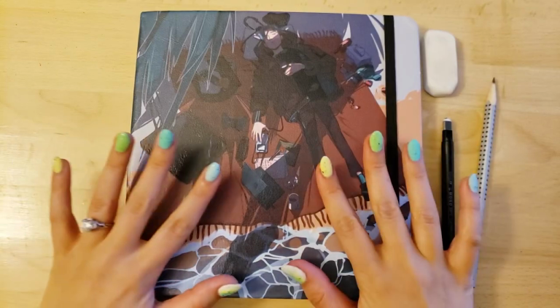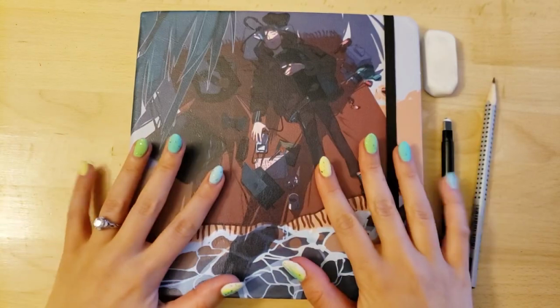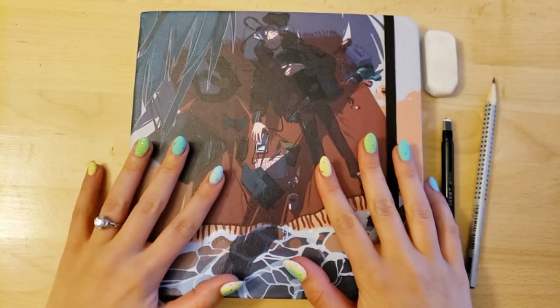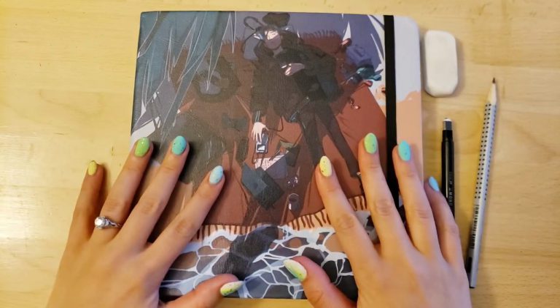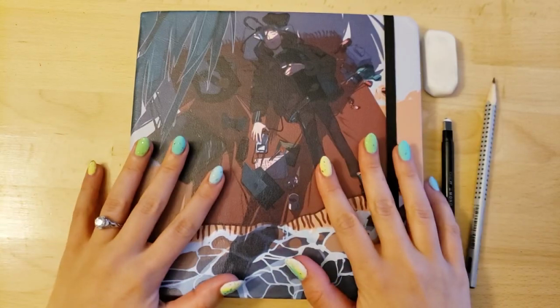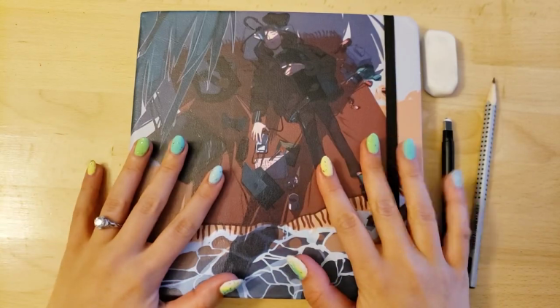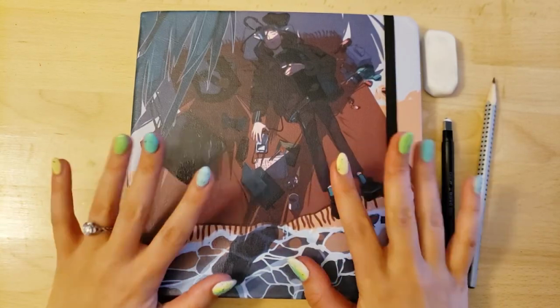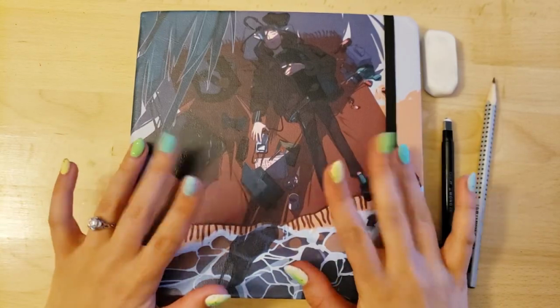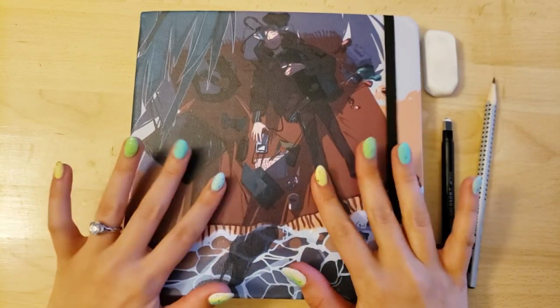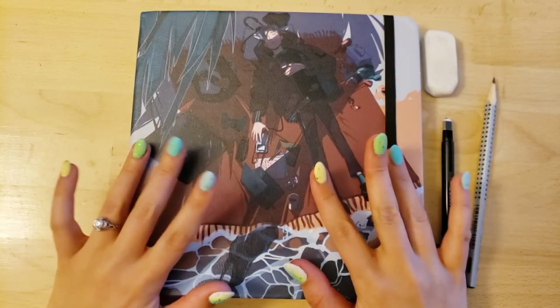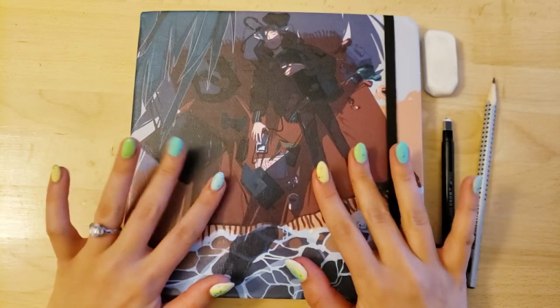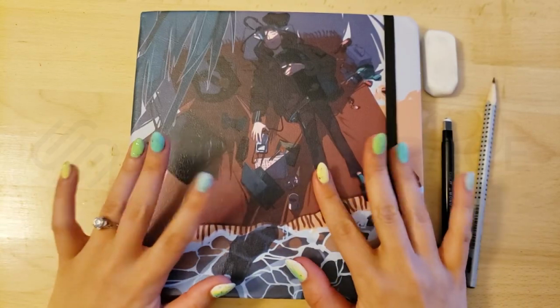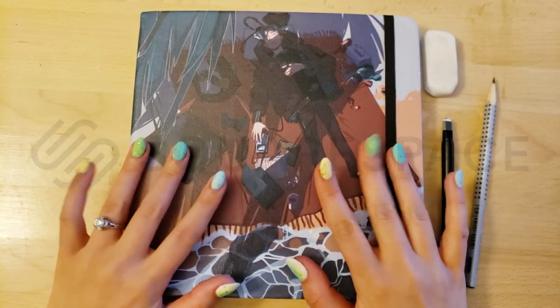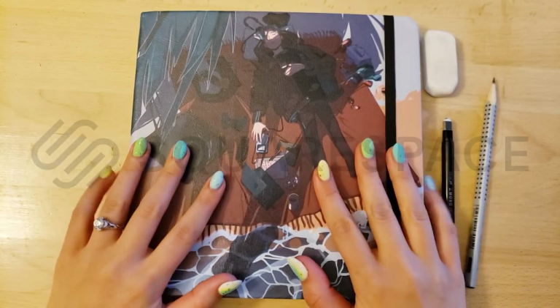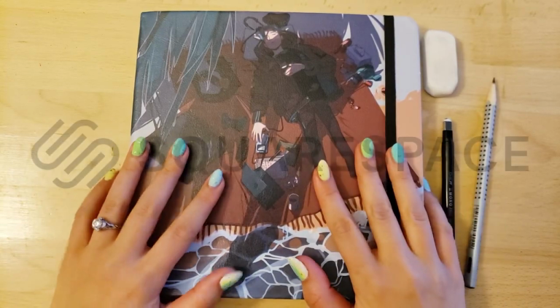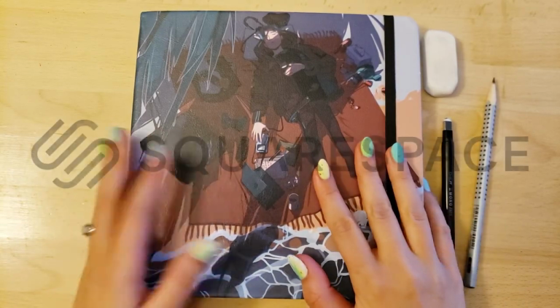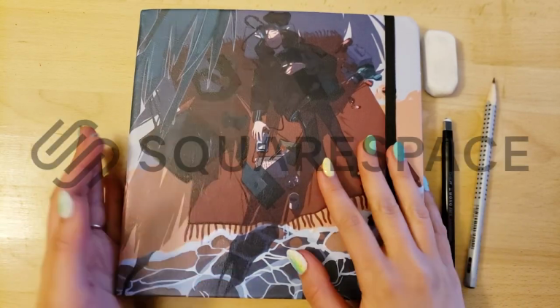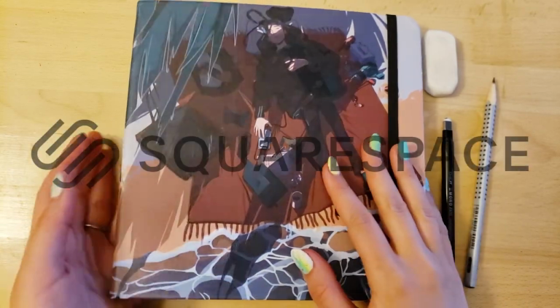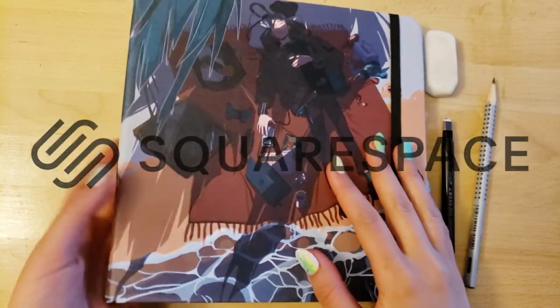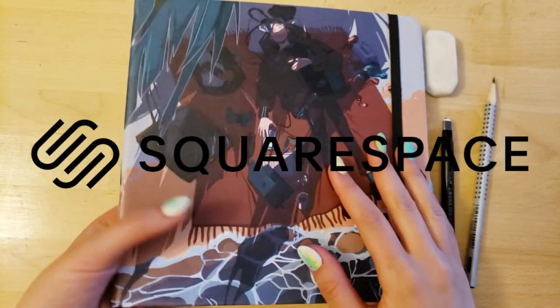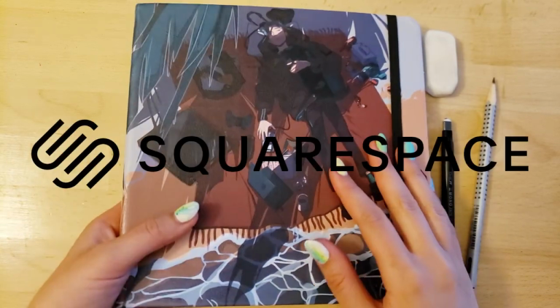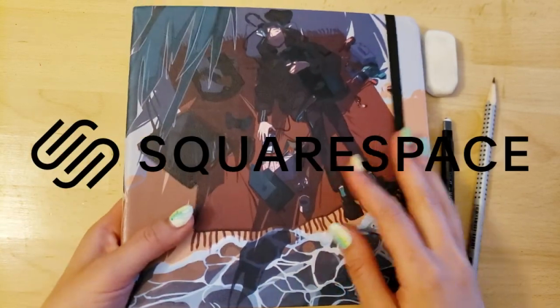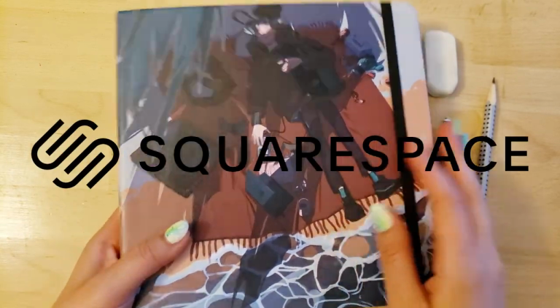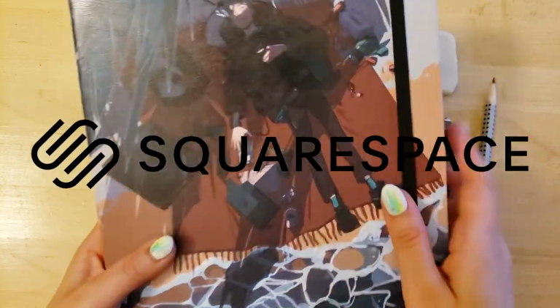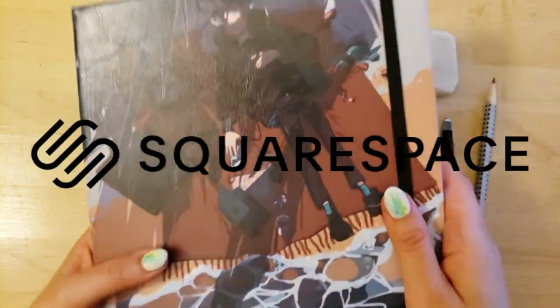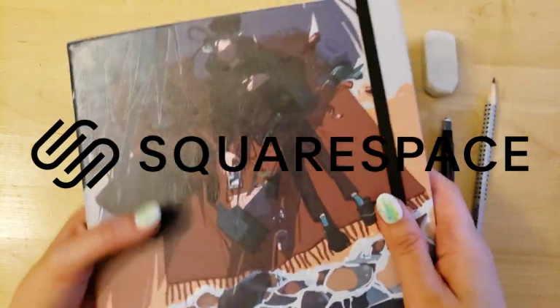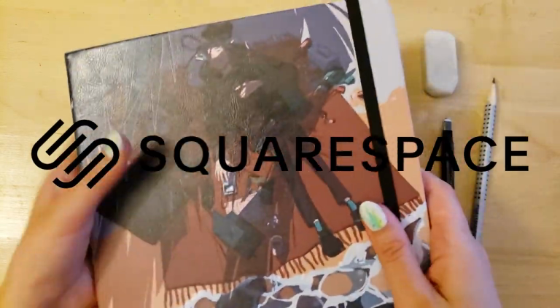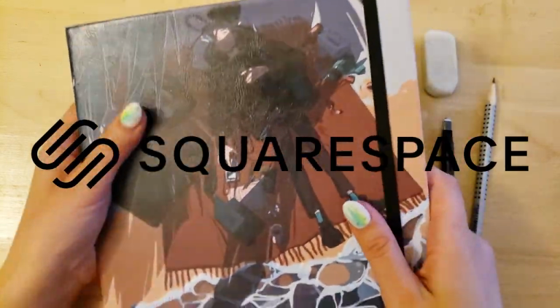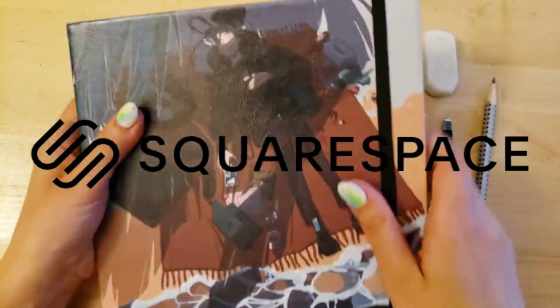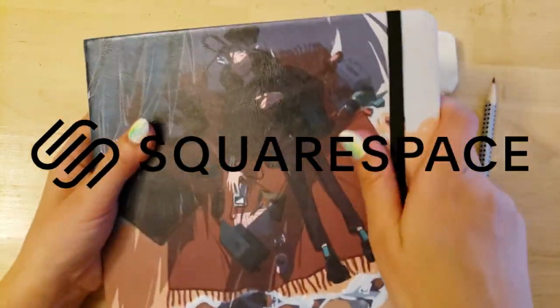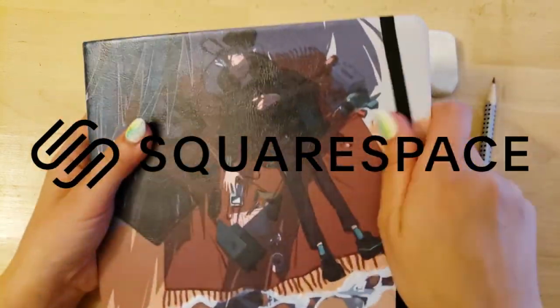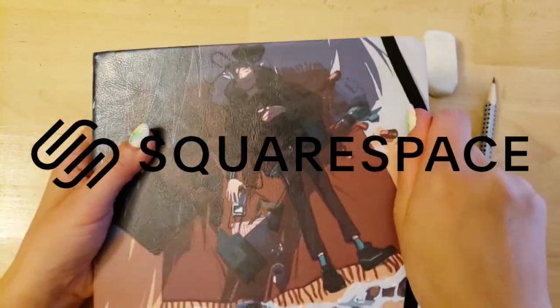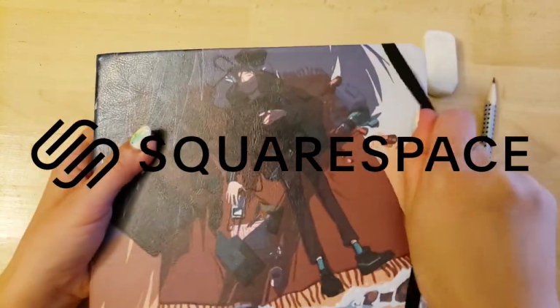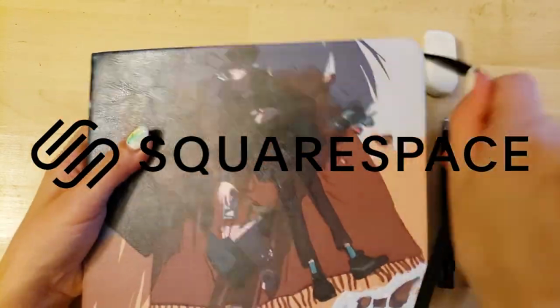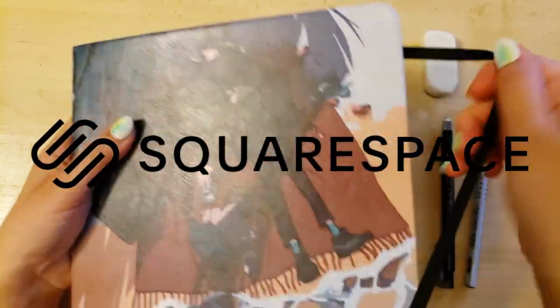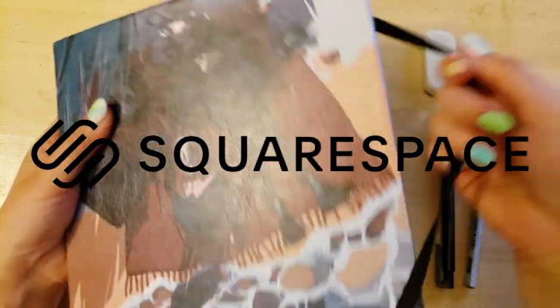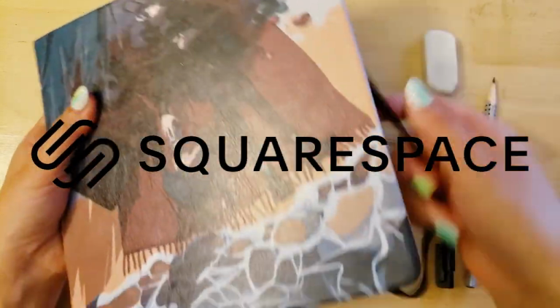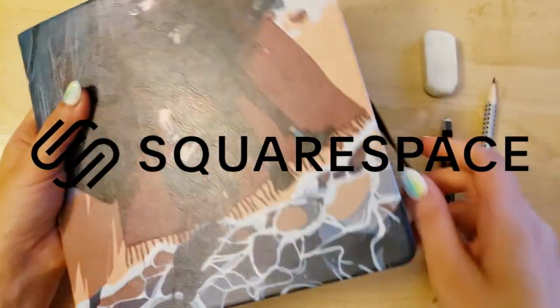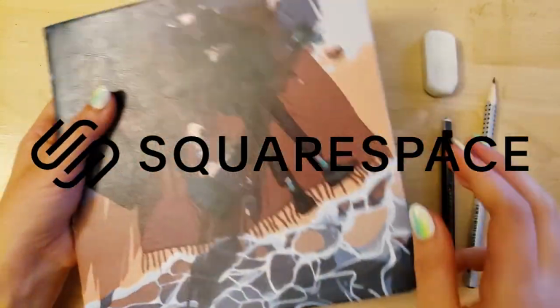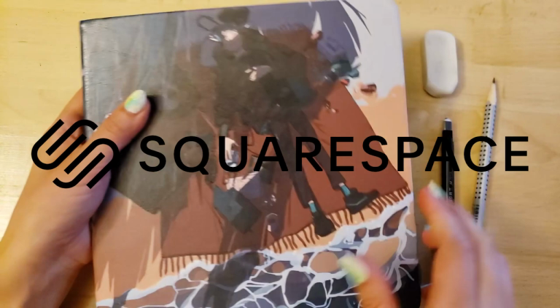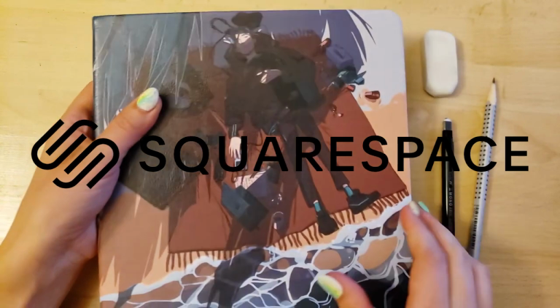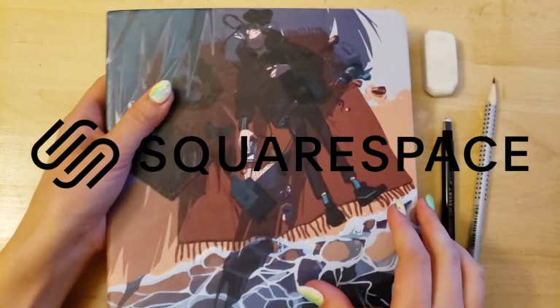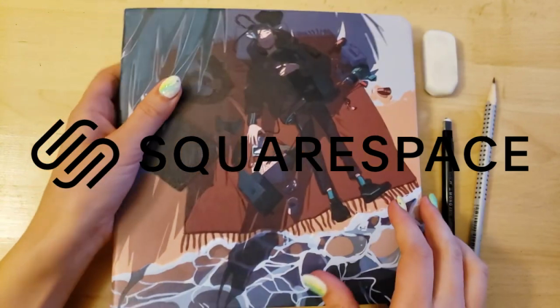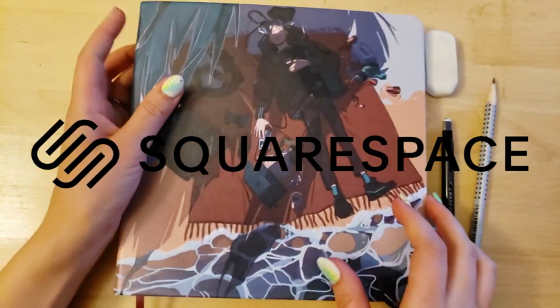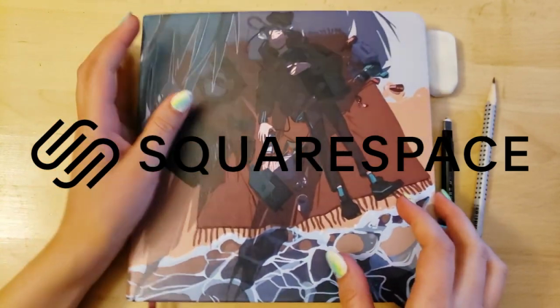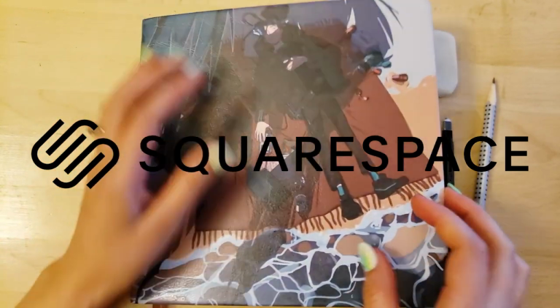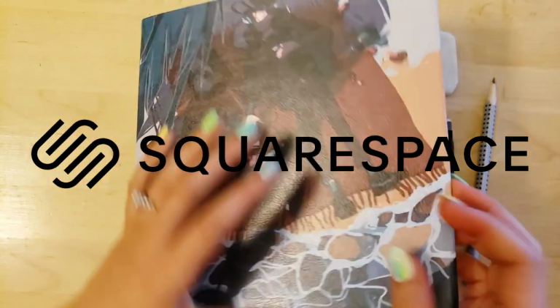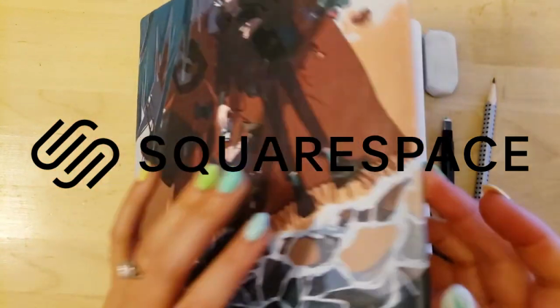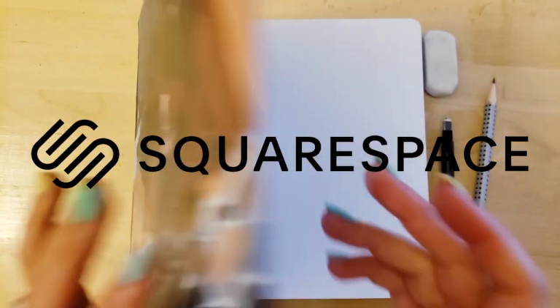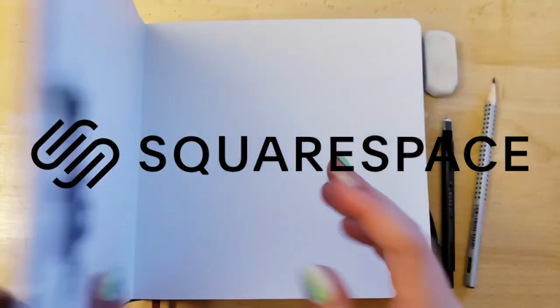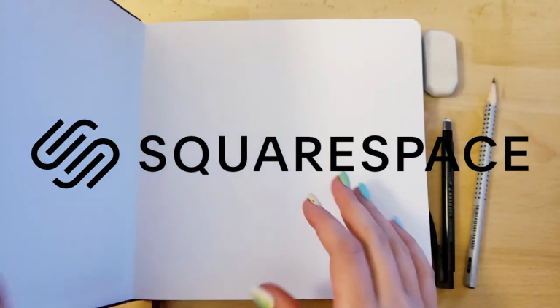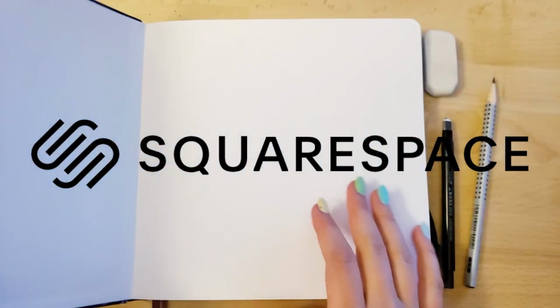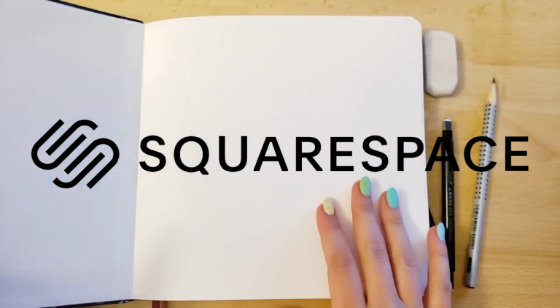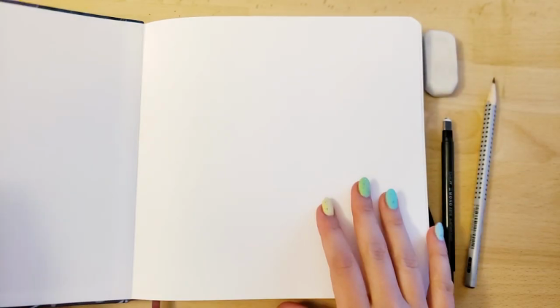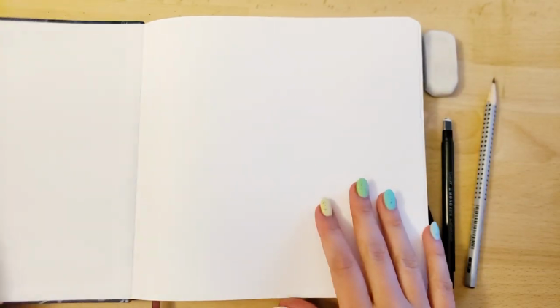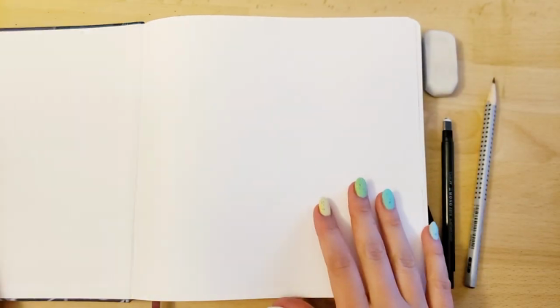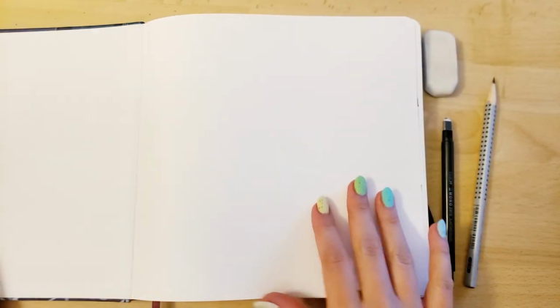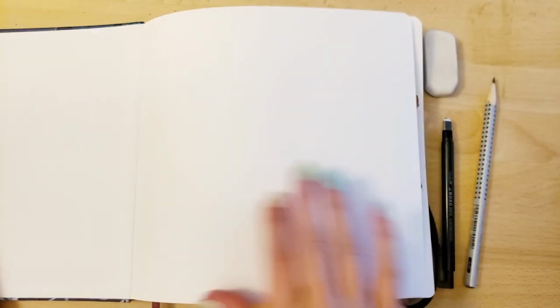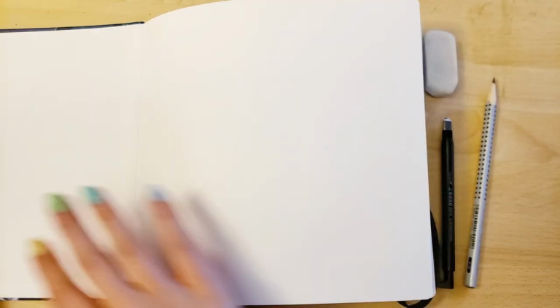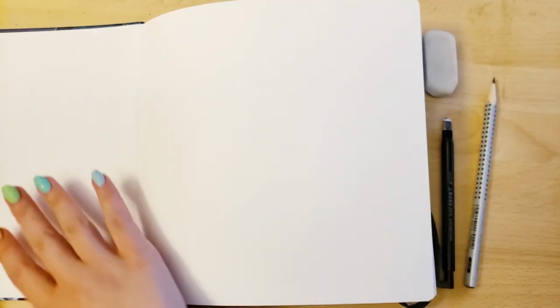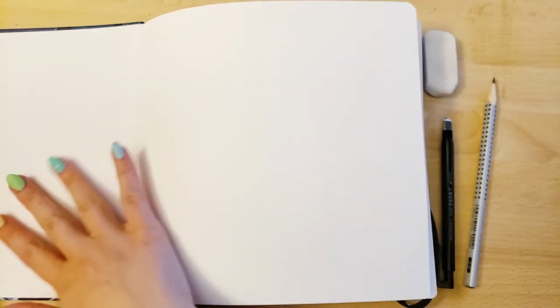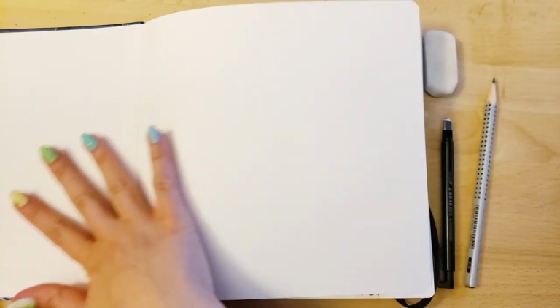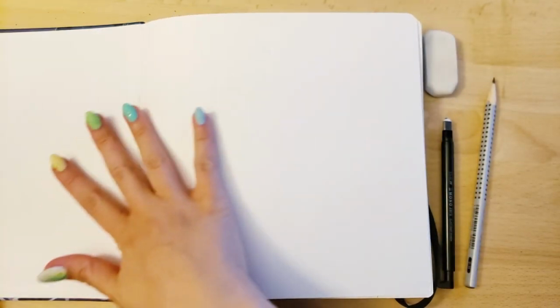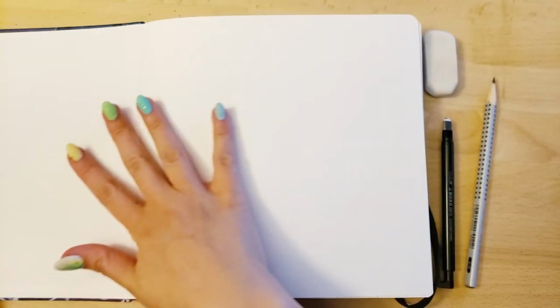This video was sponsored by Squarespace, an all-in-one platform that makes it quick and easy to make a beautiful website for your online presence.